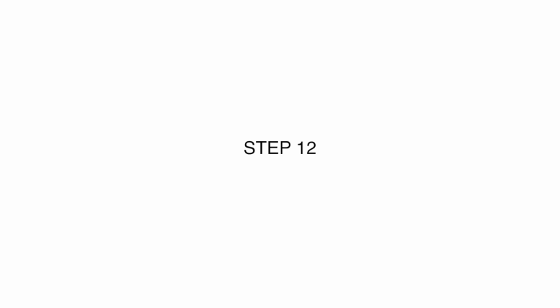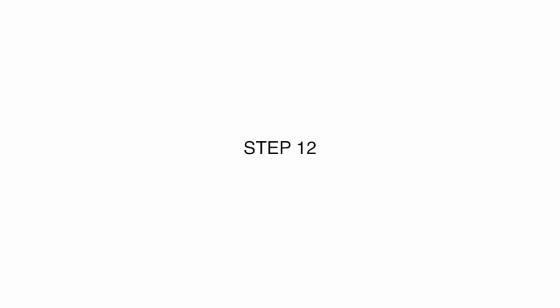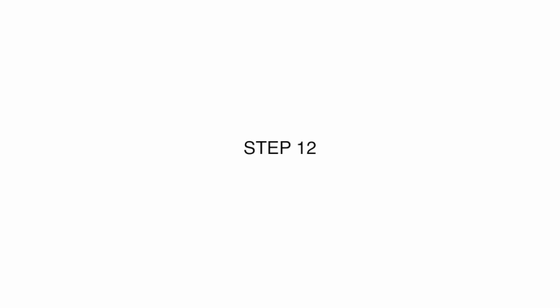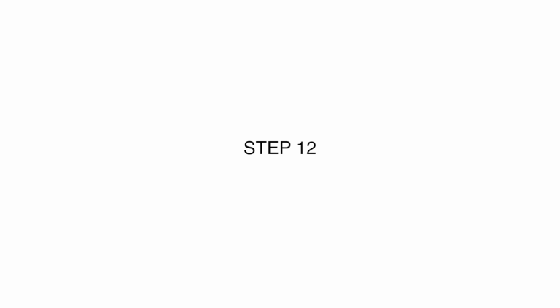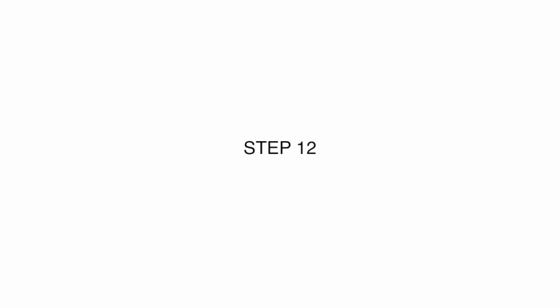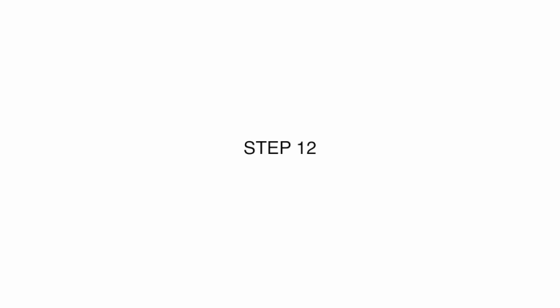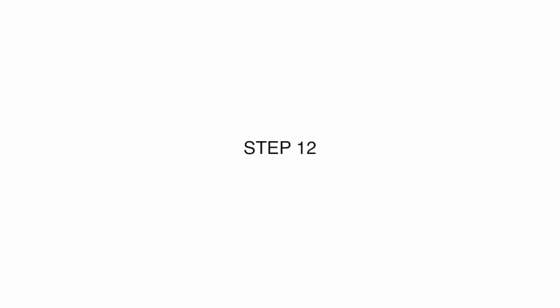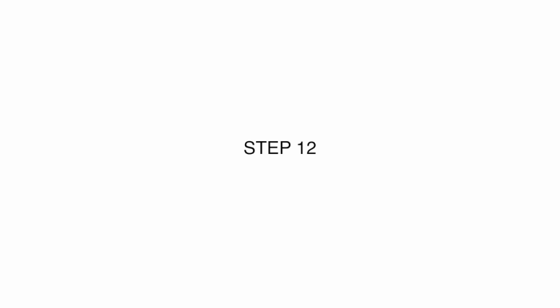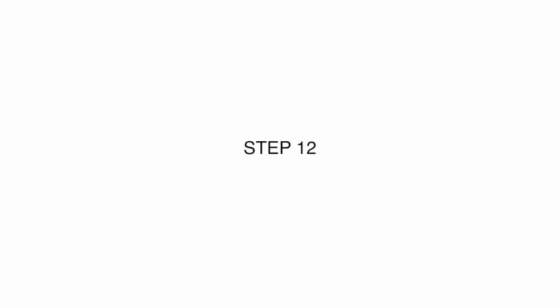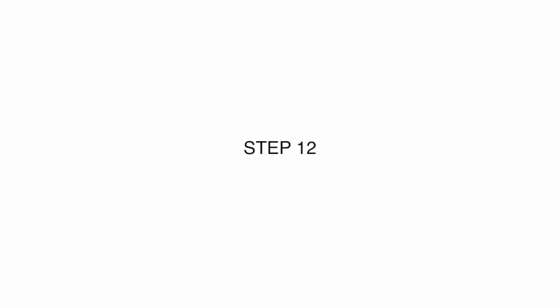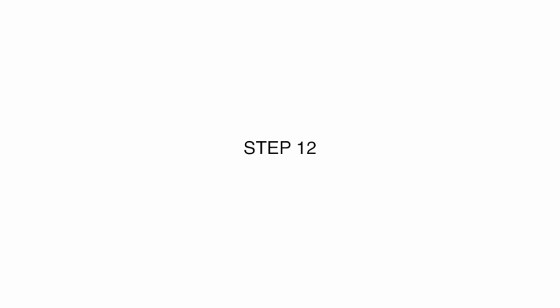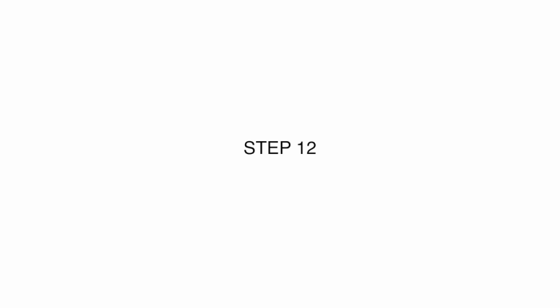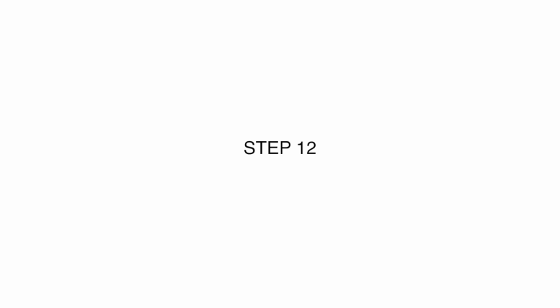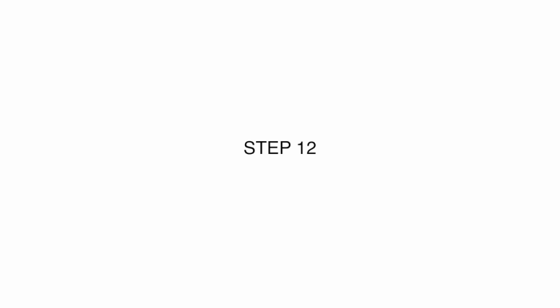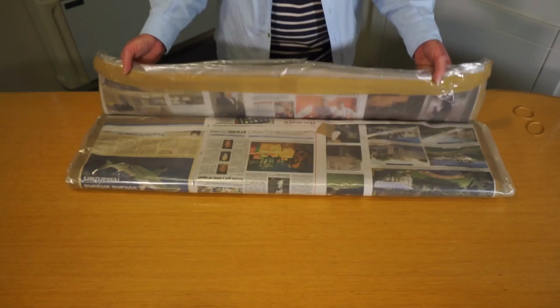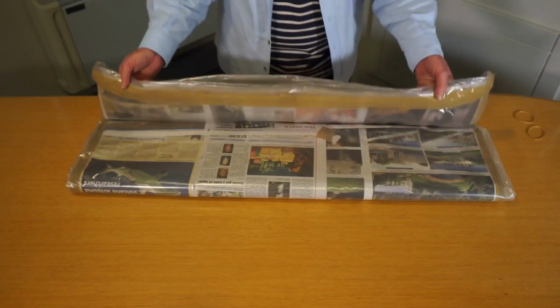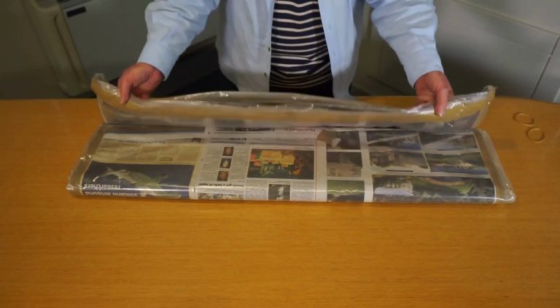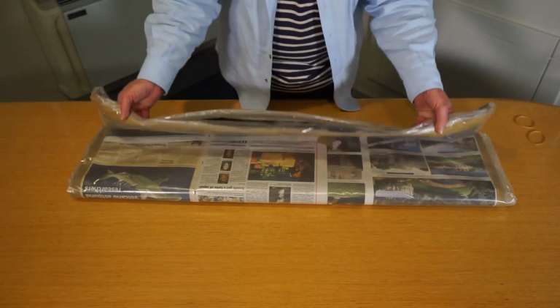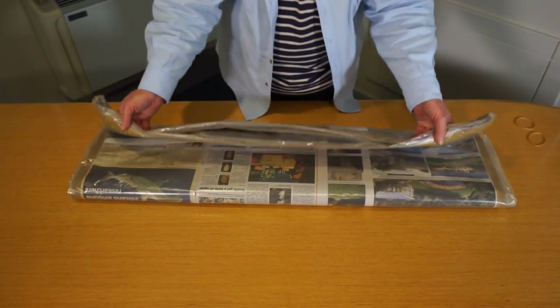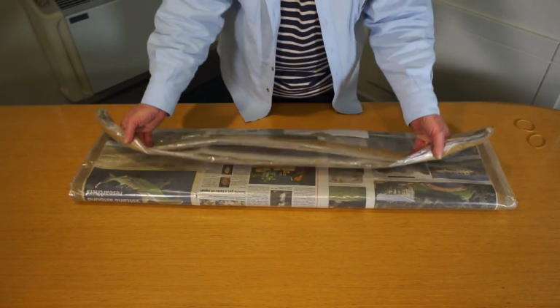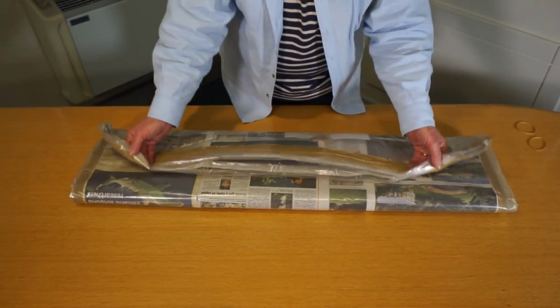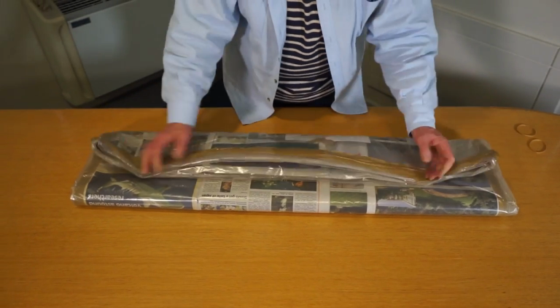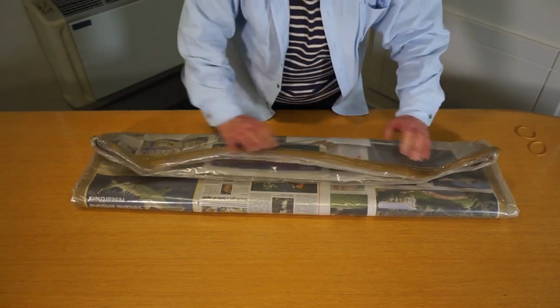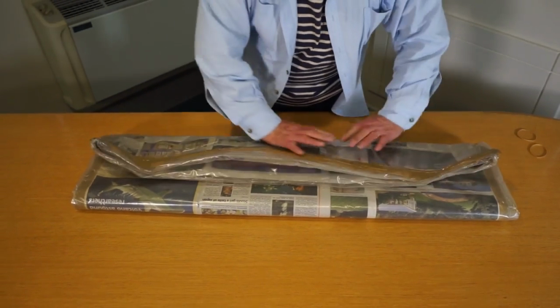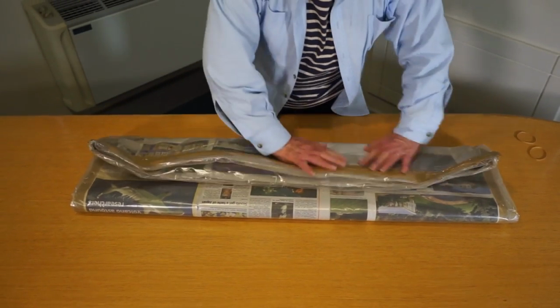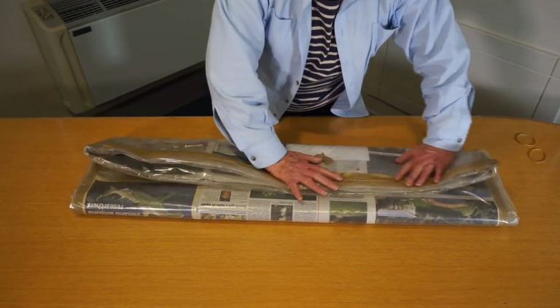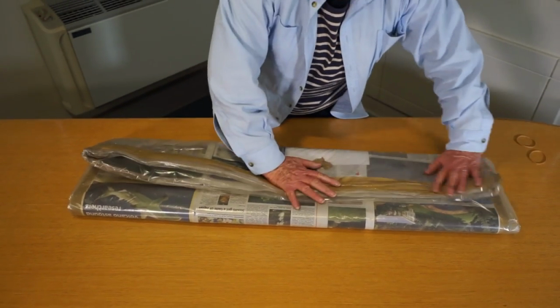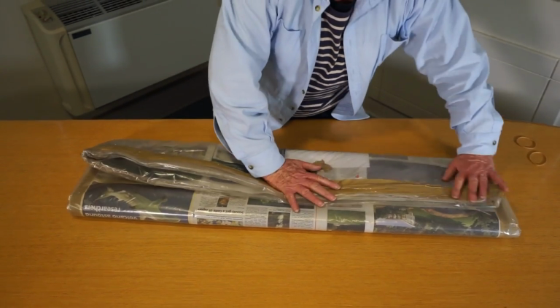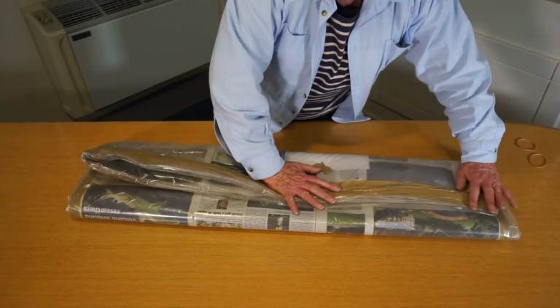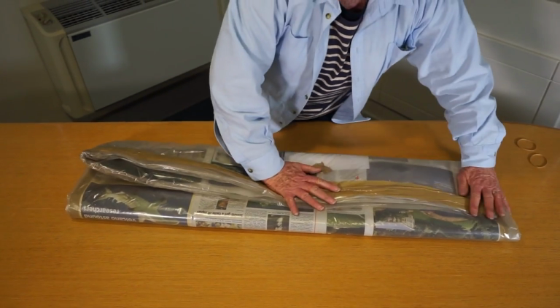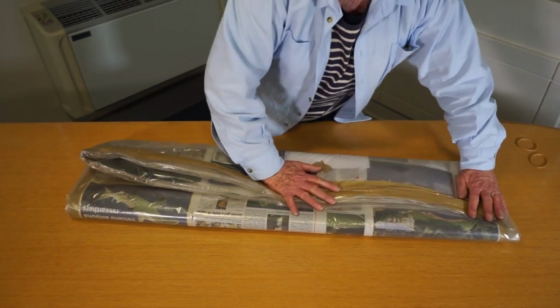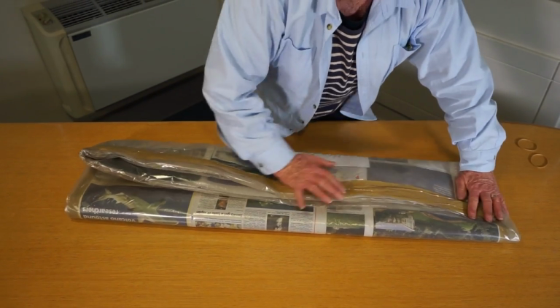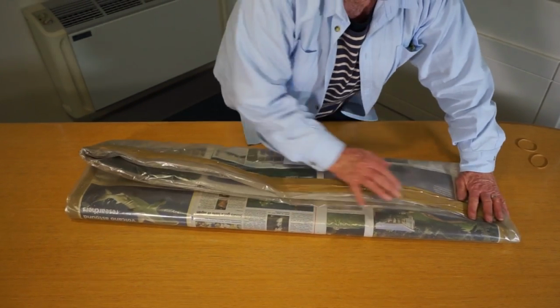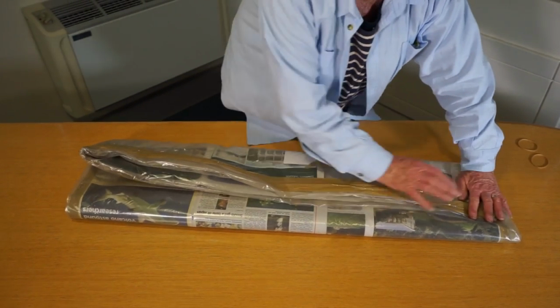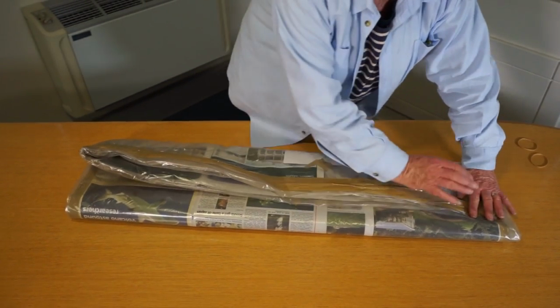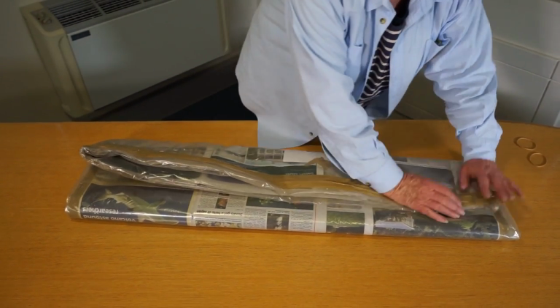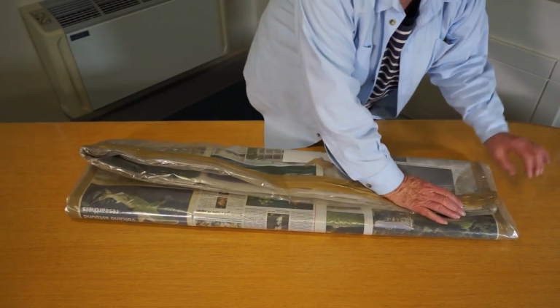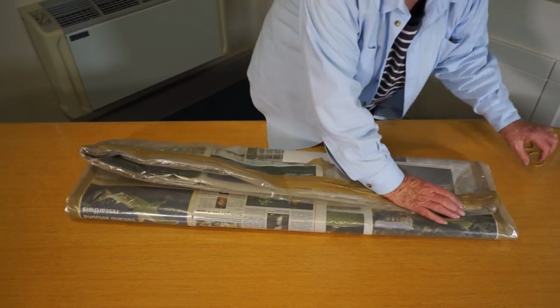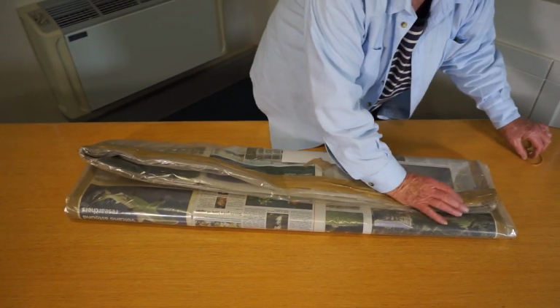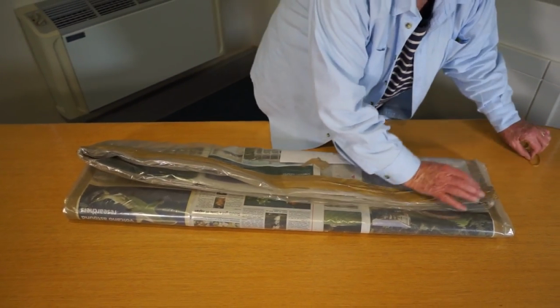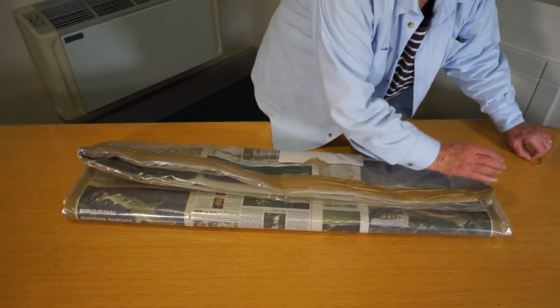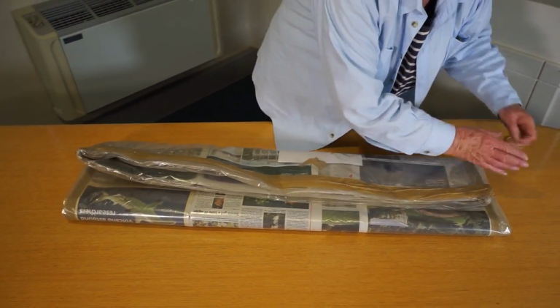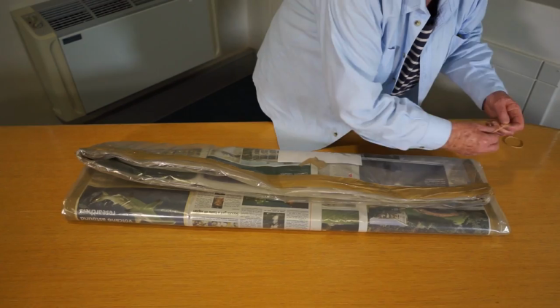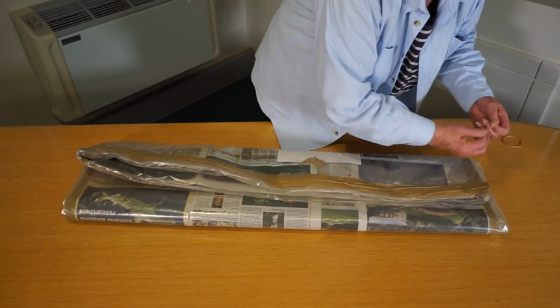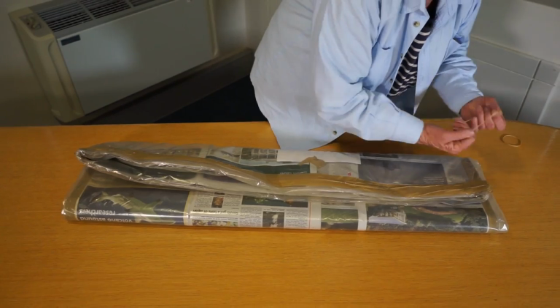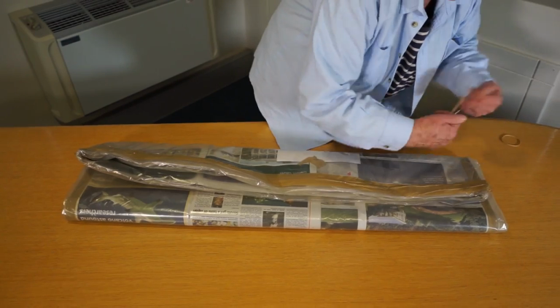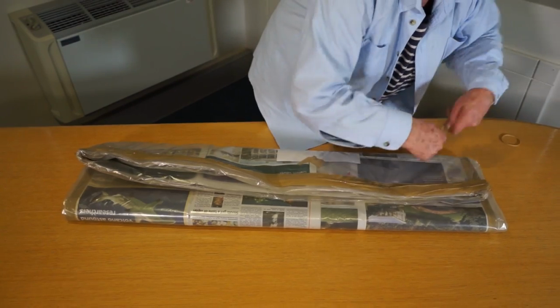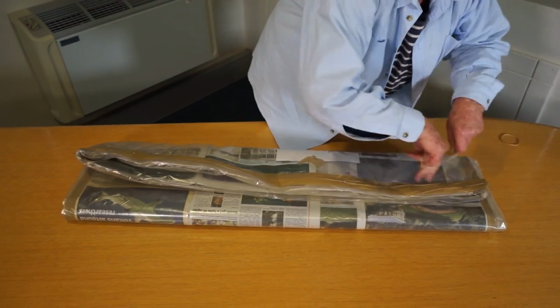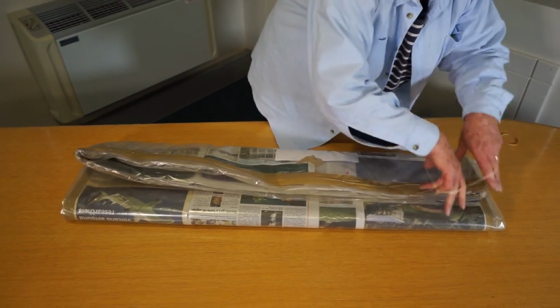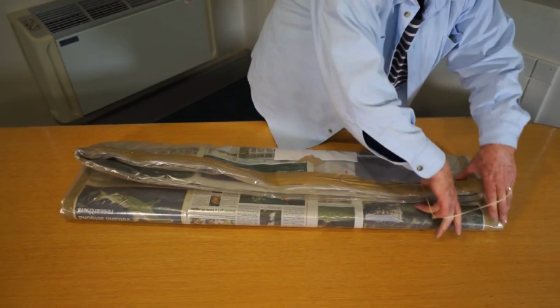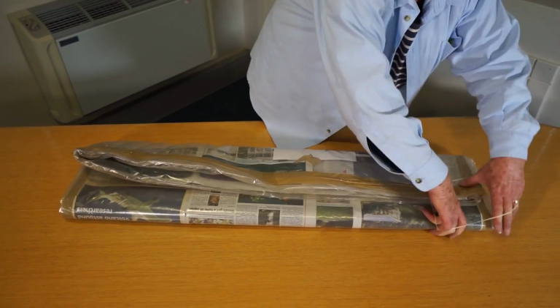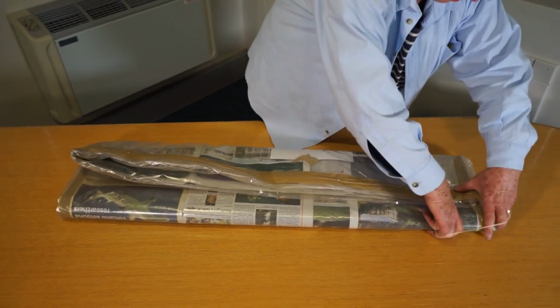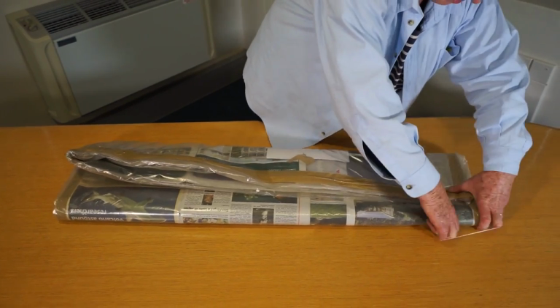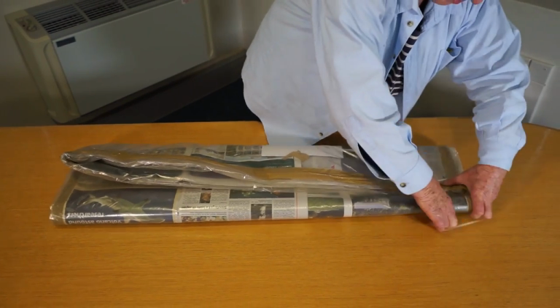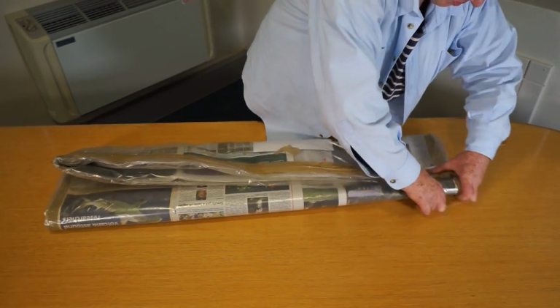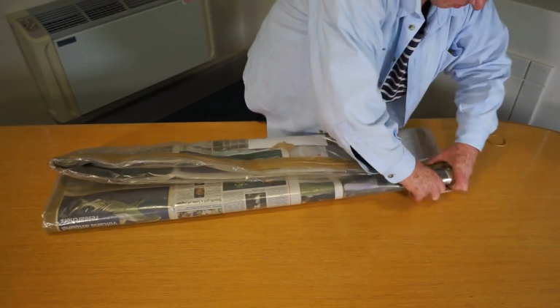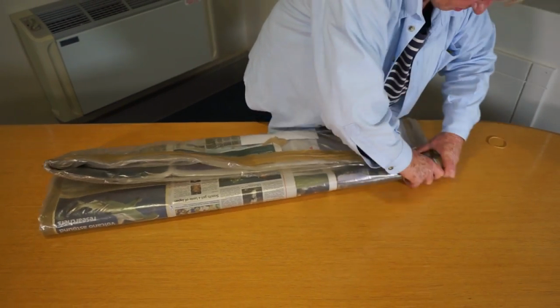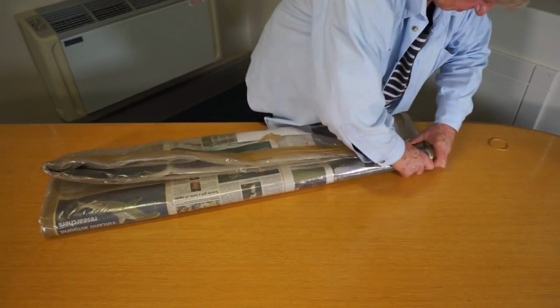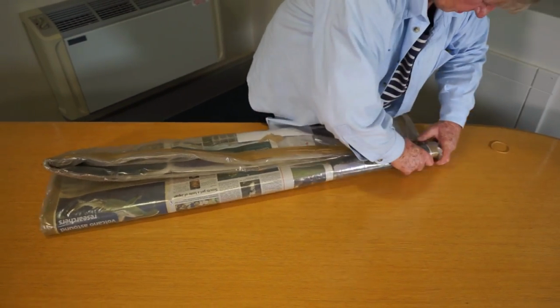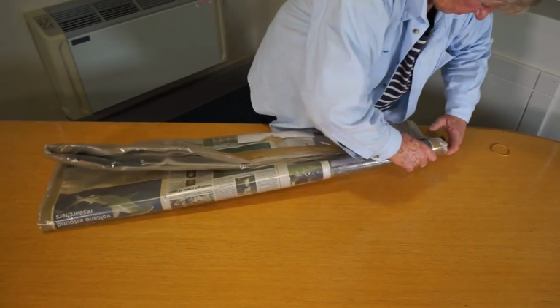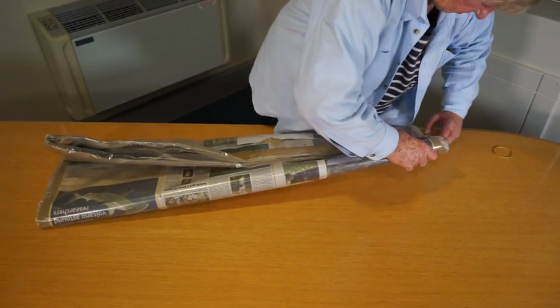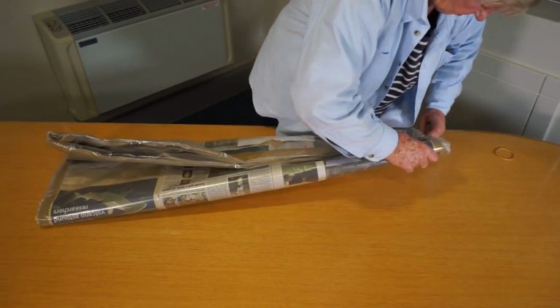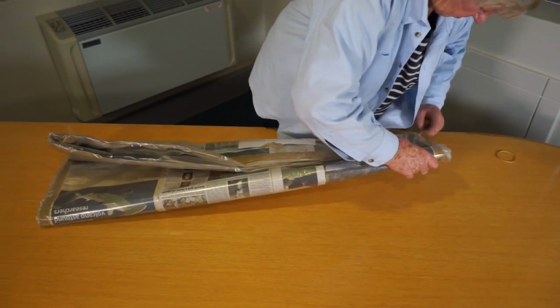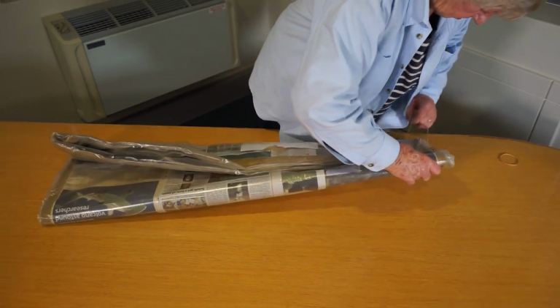Step 12: Using the two elastic bands, neatly secure the folded bag in place for easy storage.